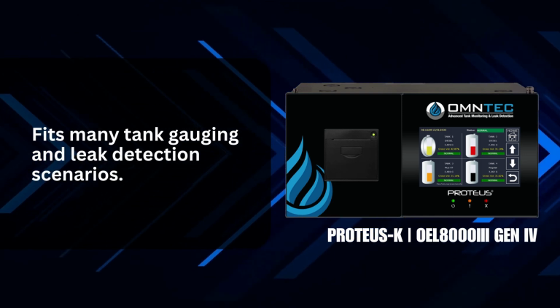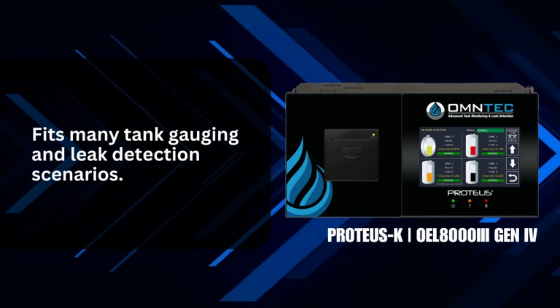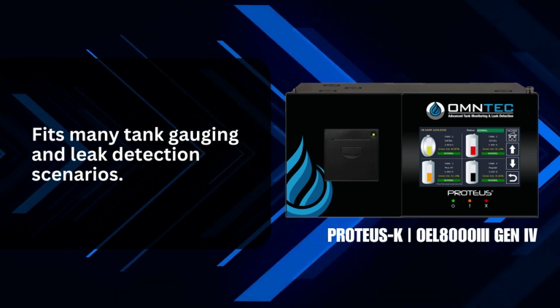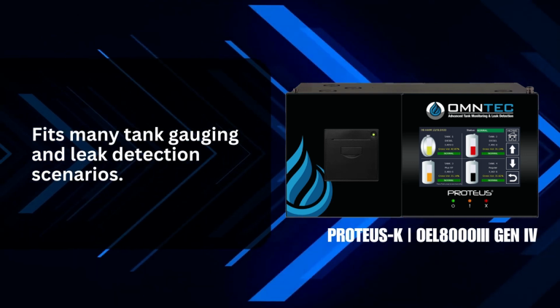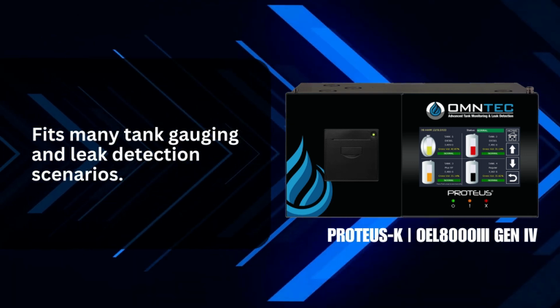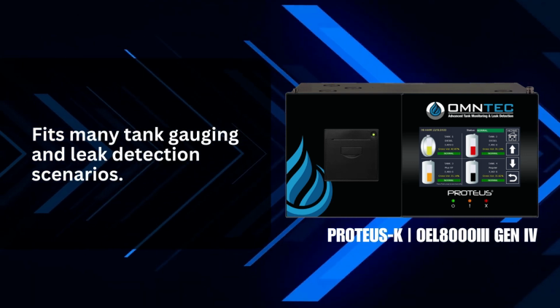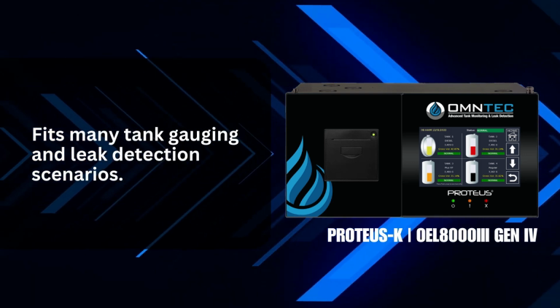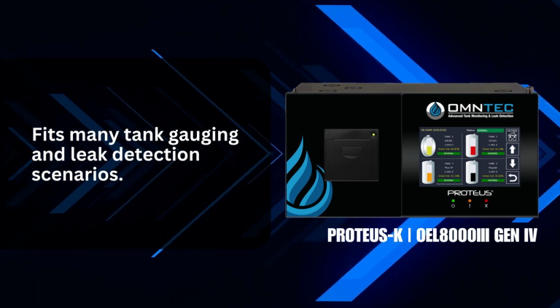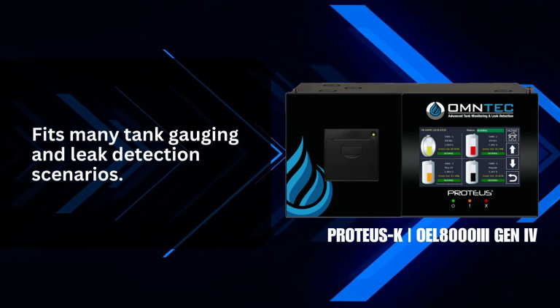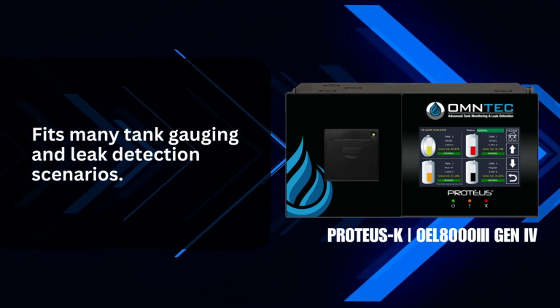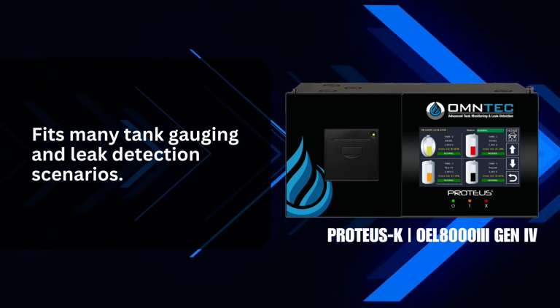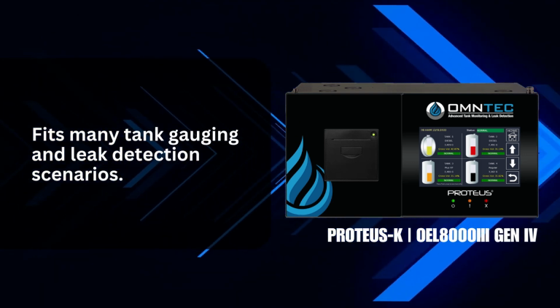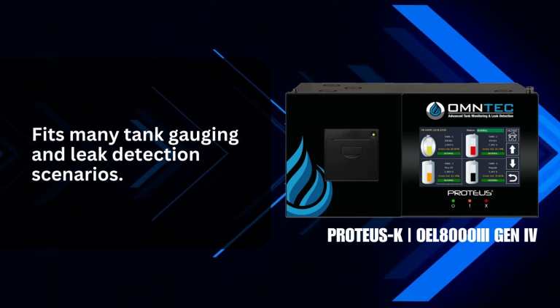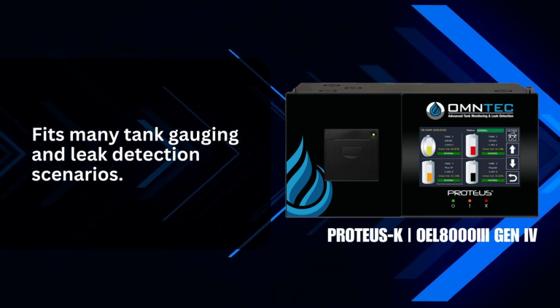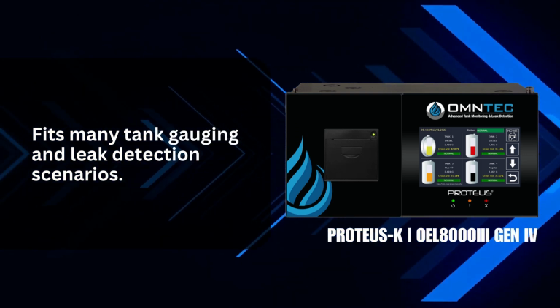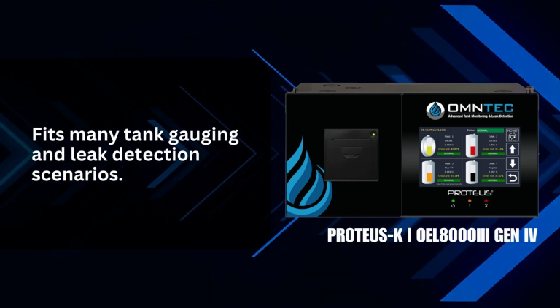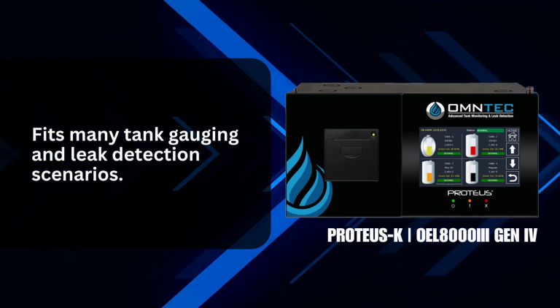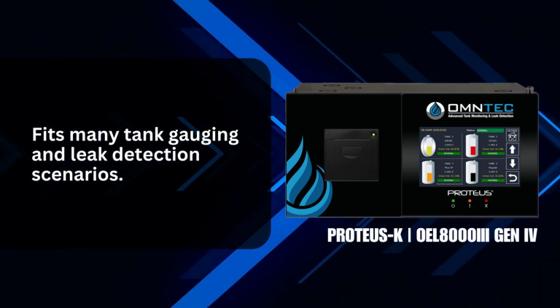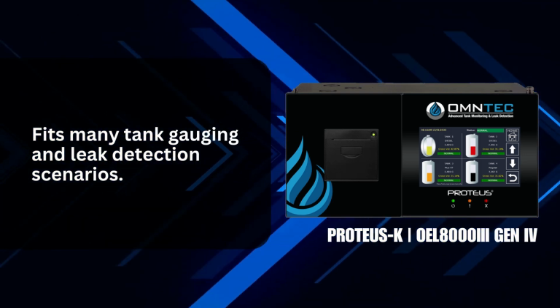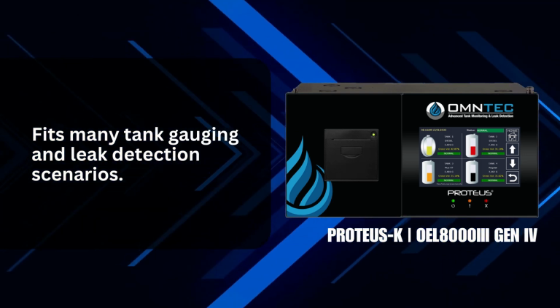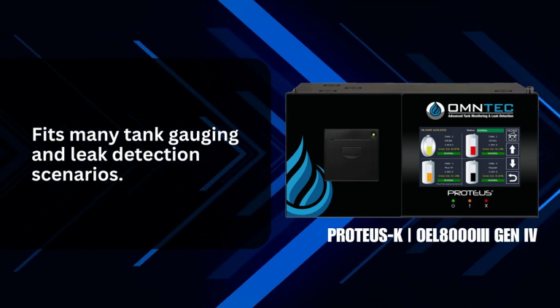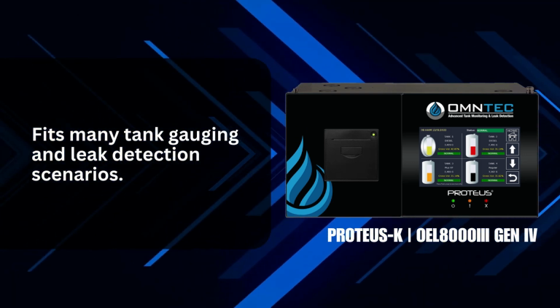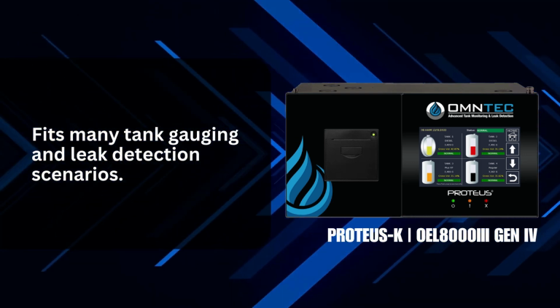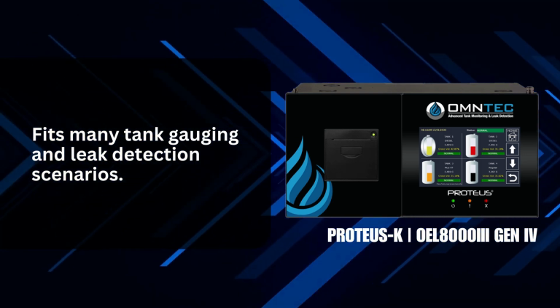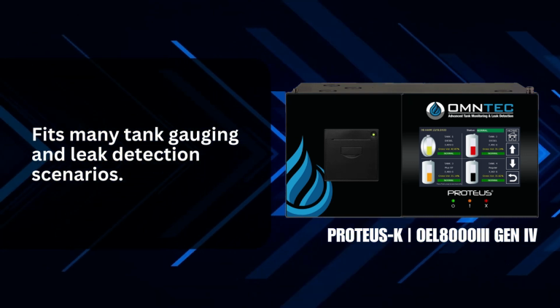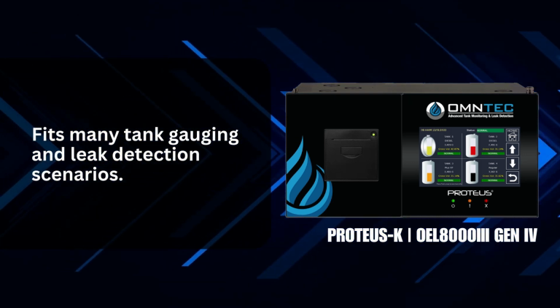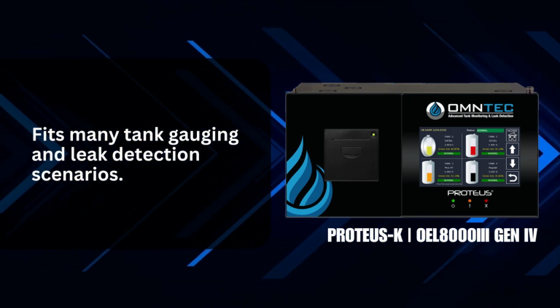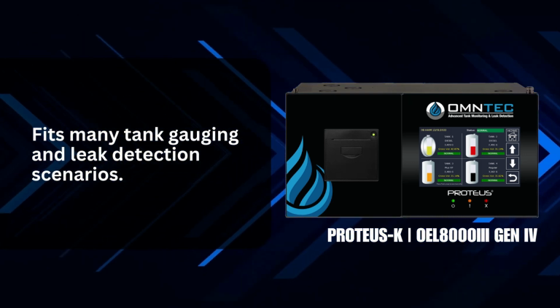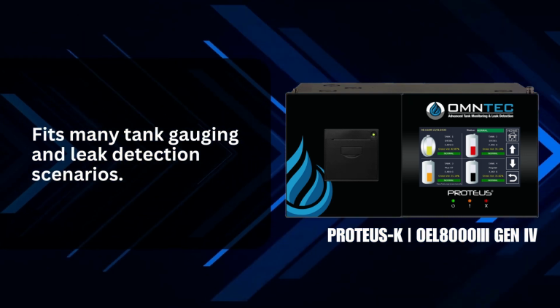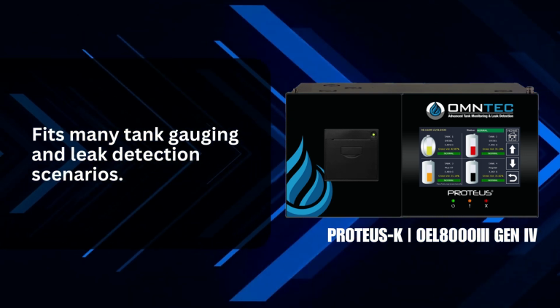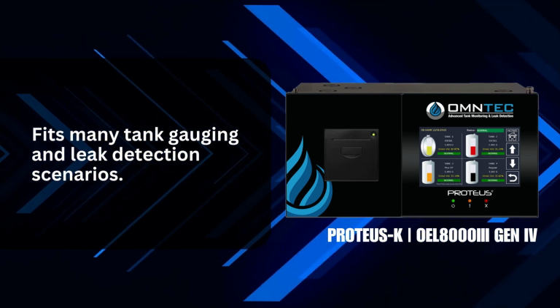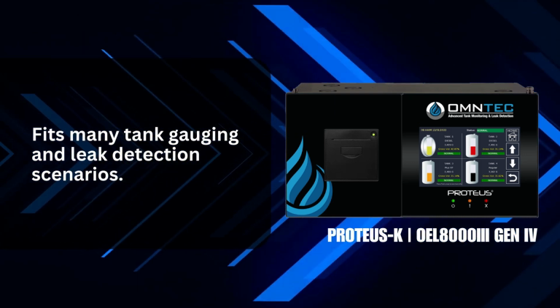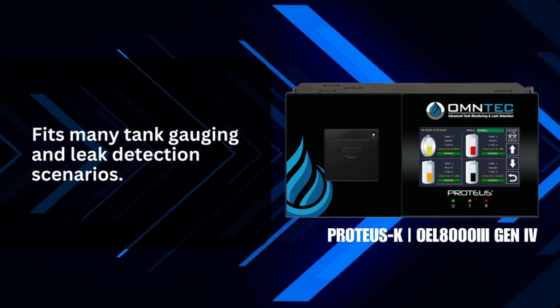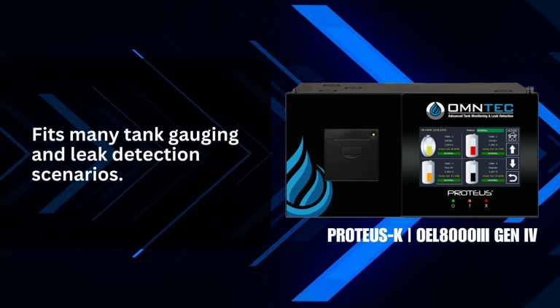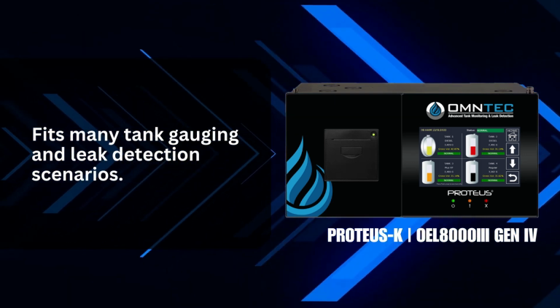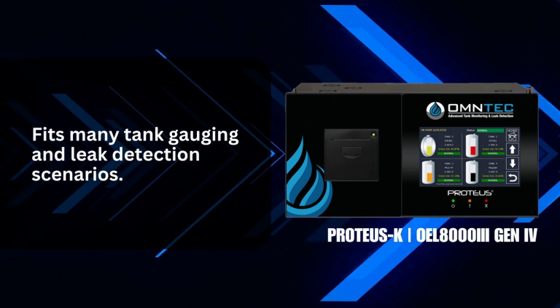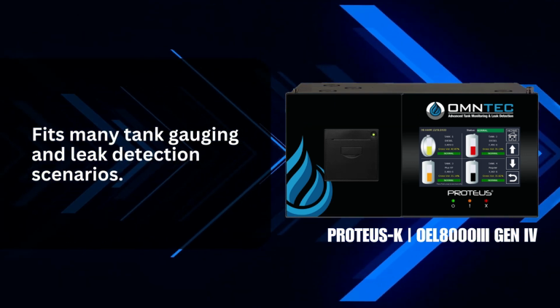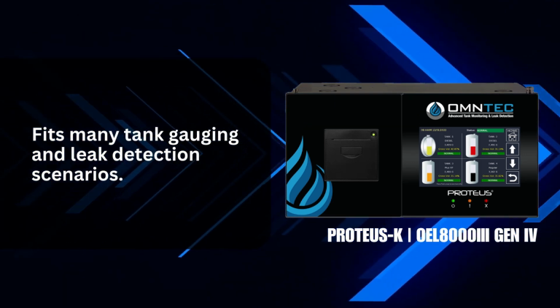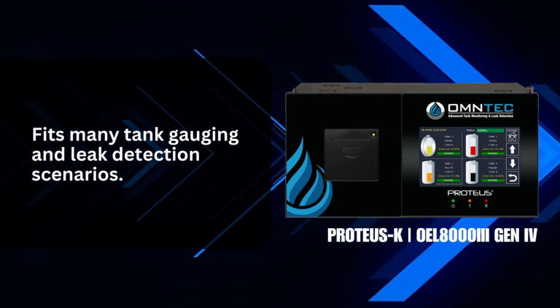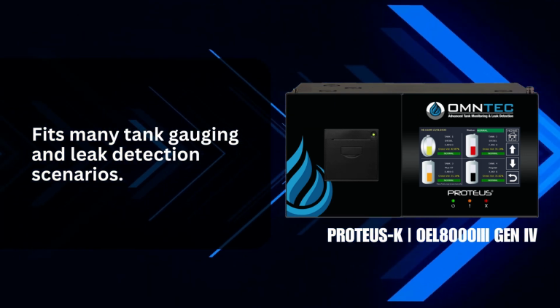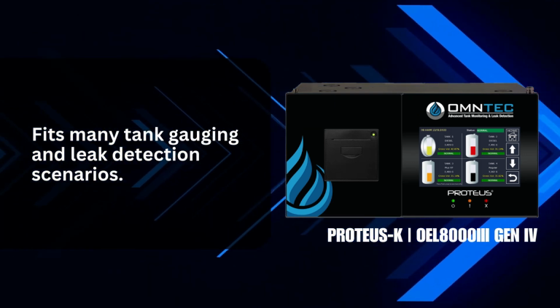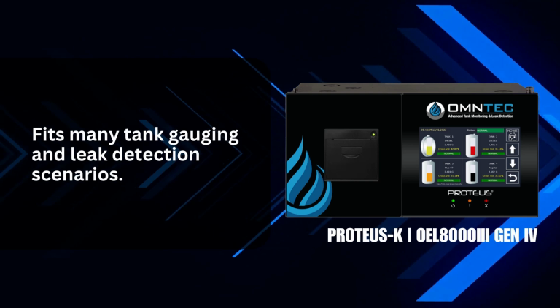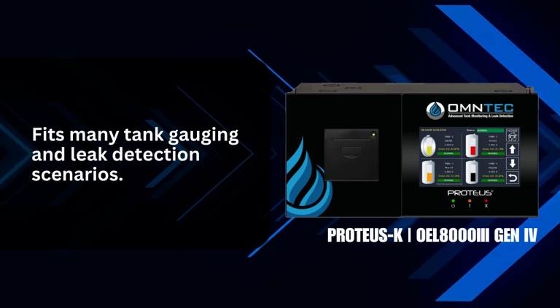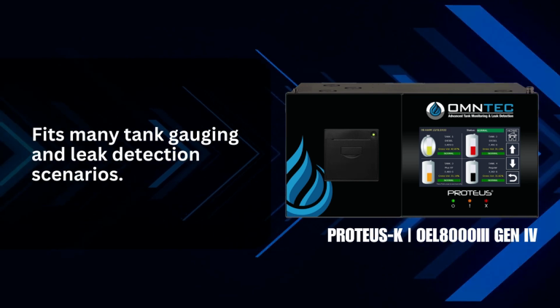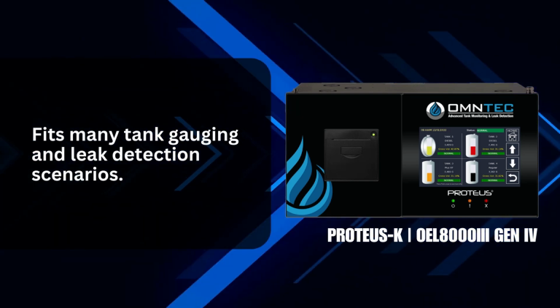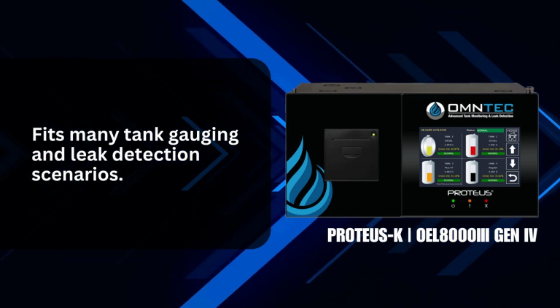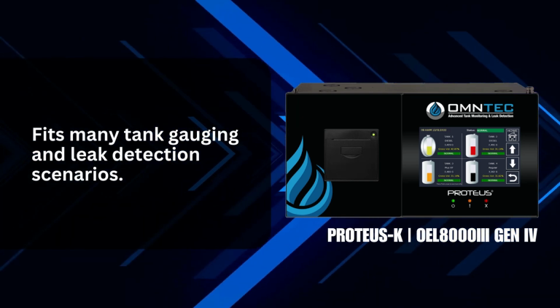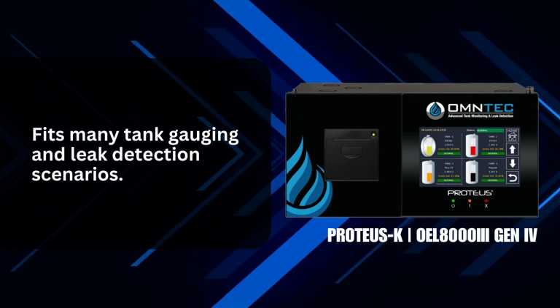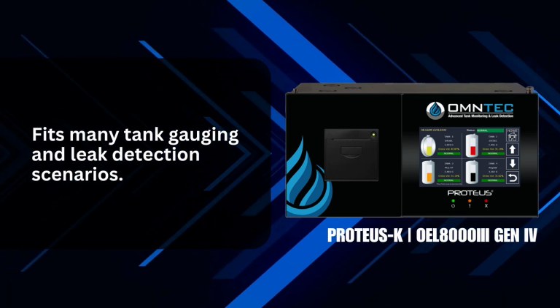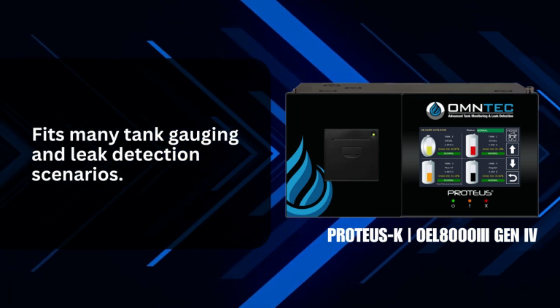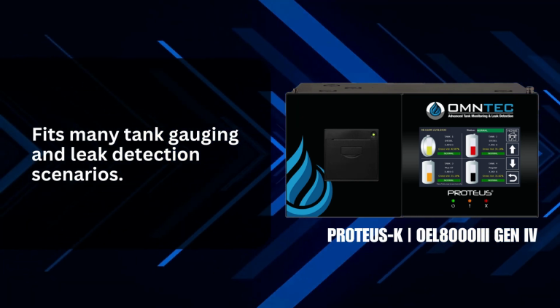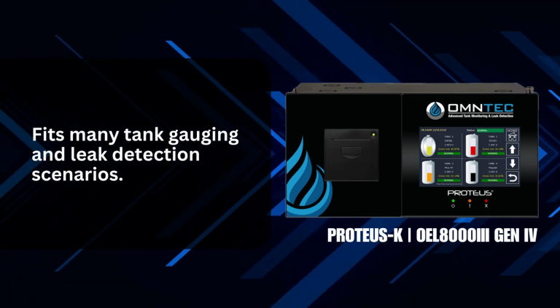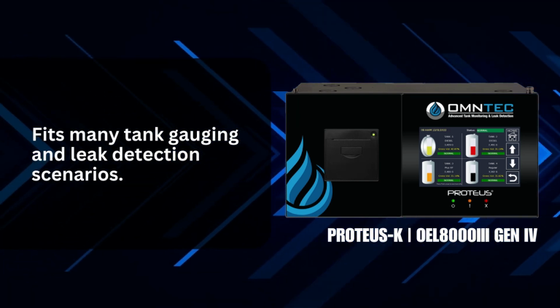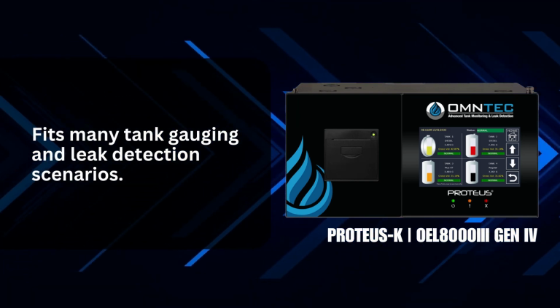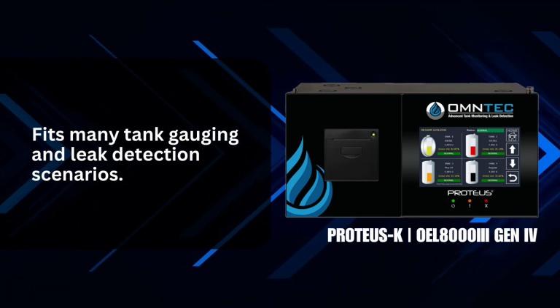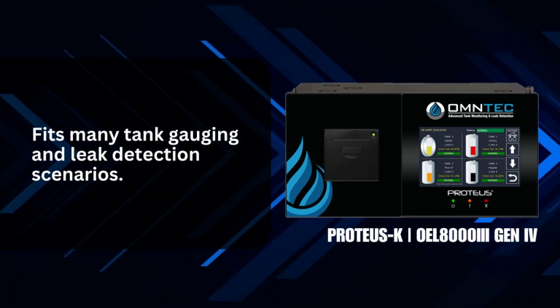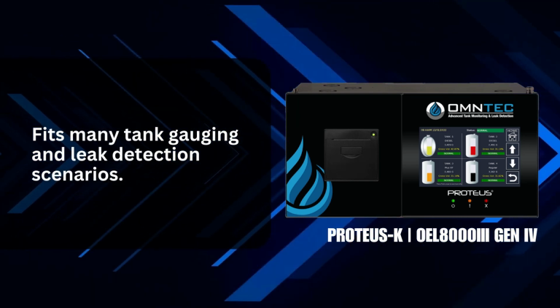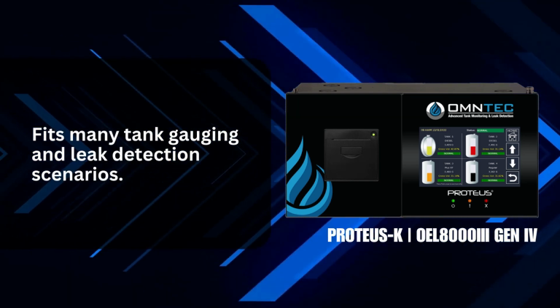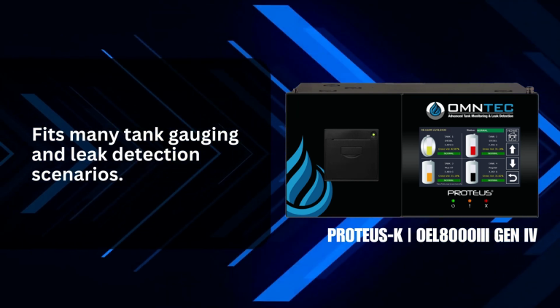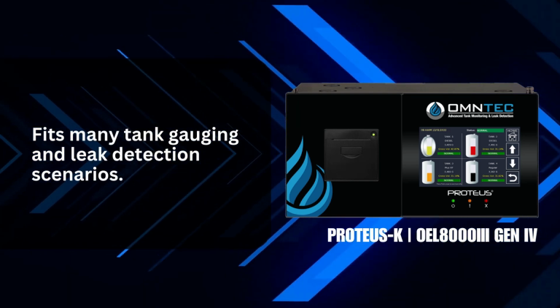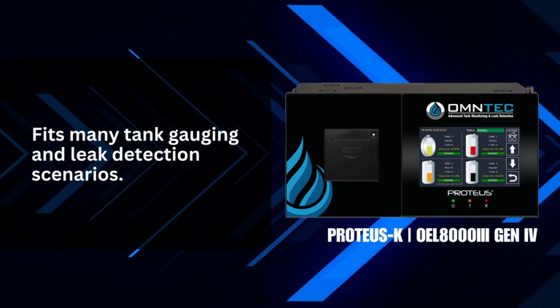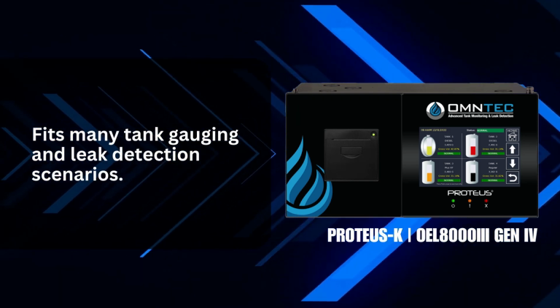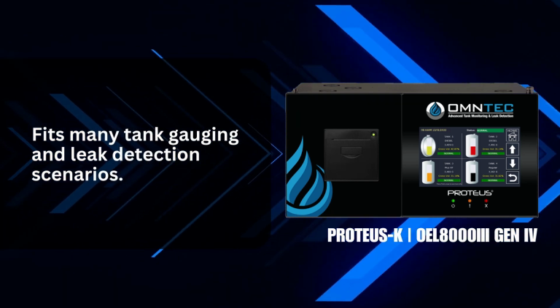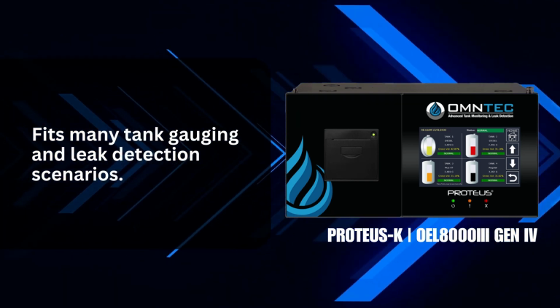The Proteus-K series can simultaneously monitor product levels, water levels, temperature, leaks, and more, in up to 8 tanks.